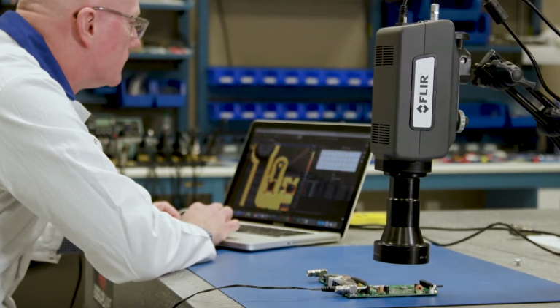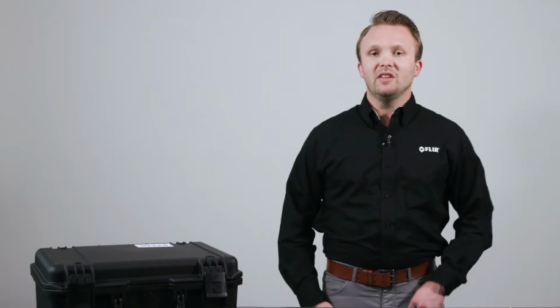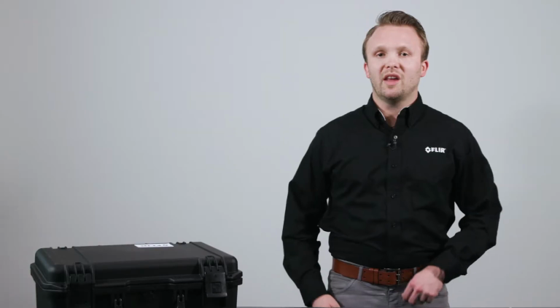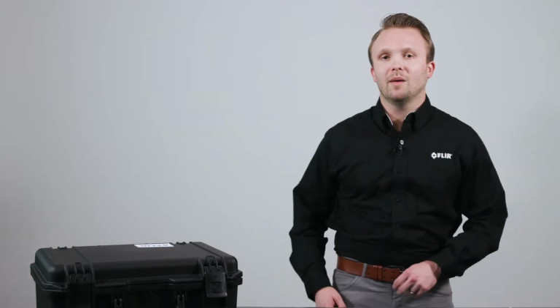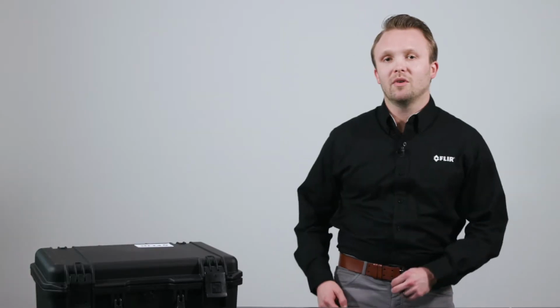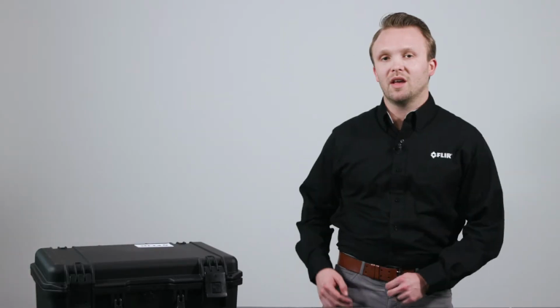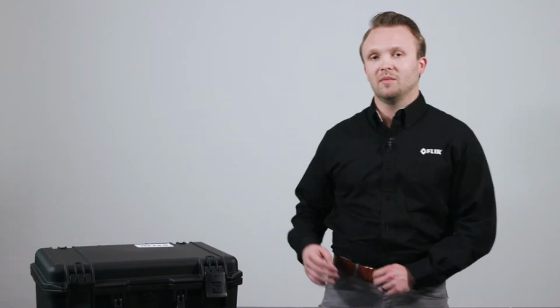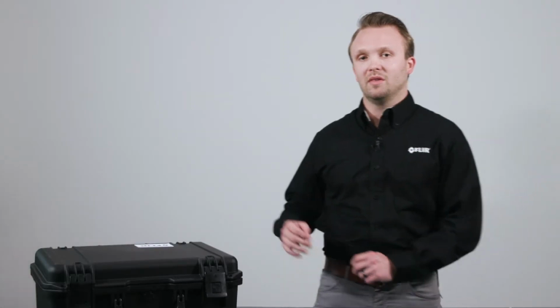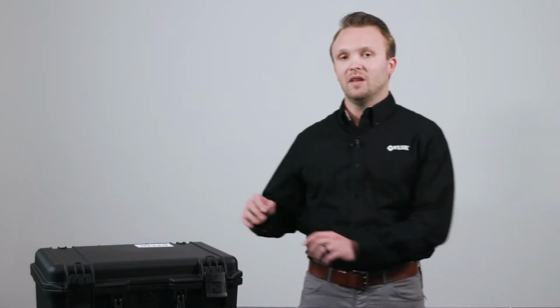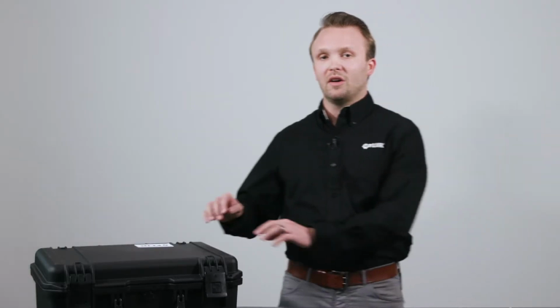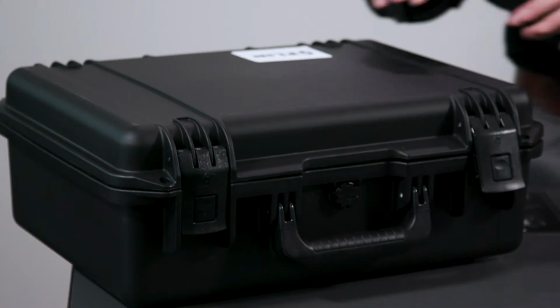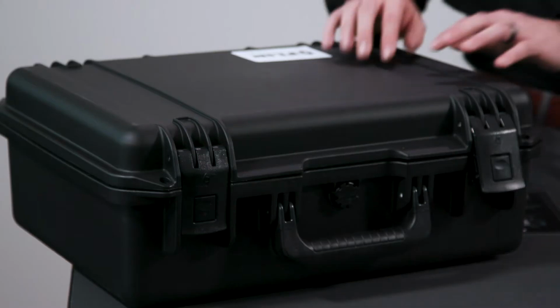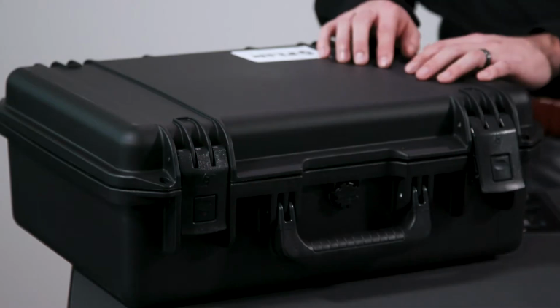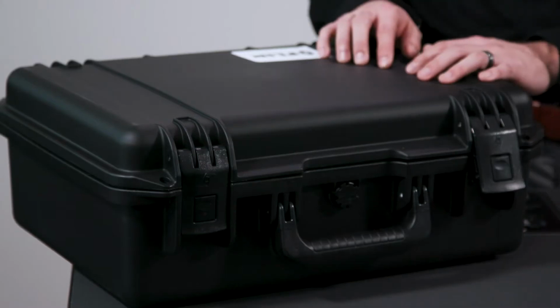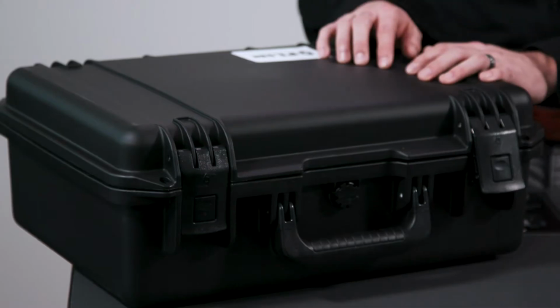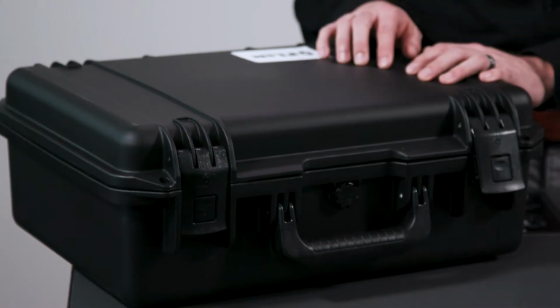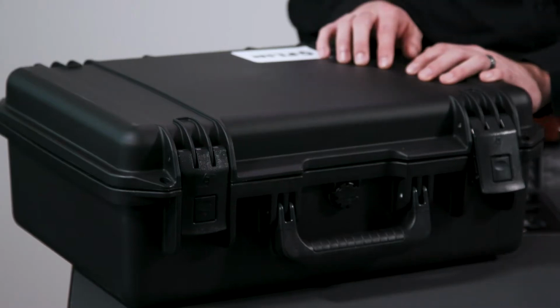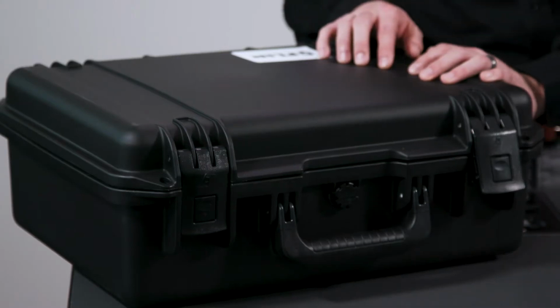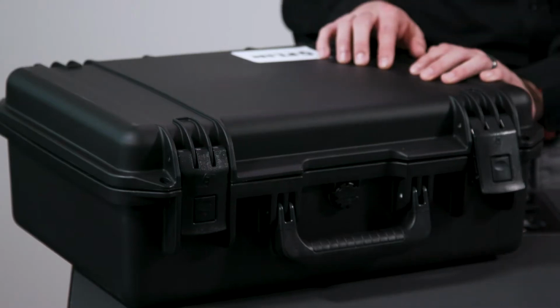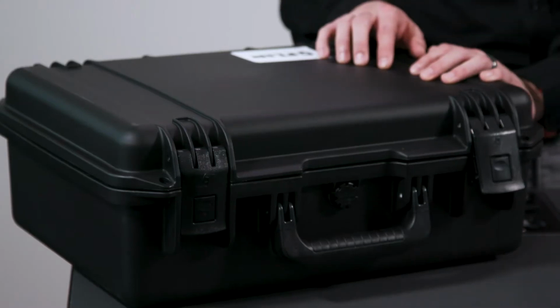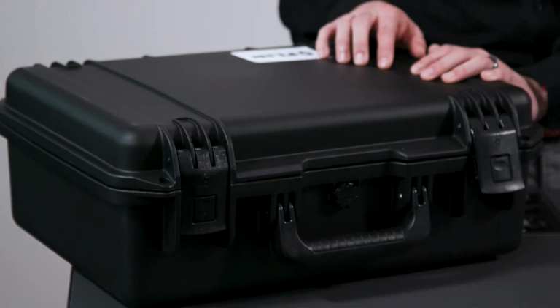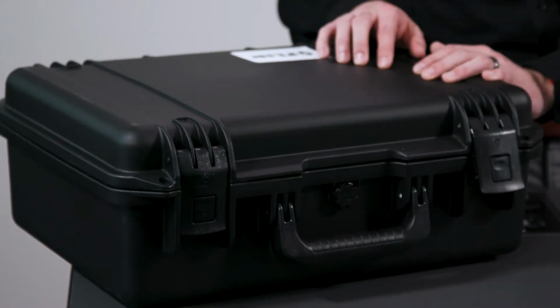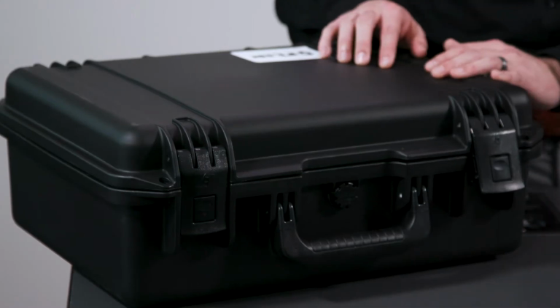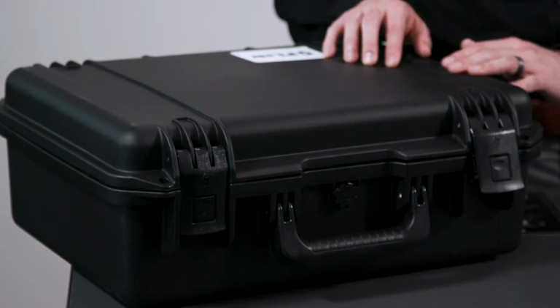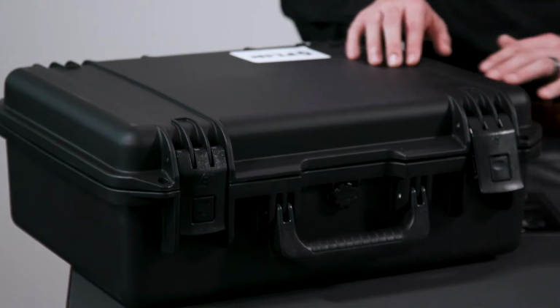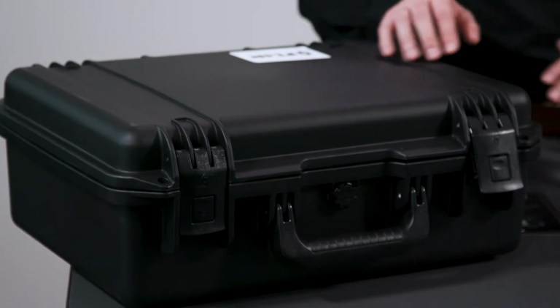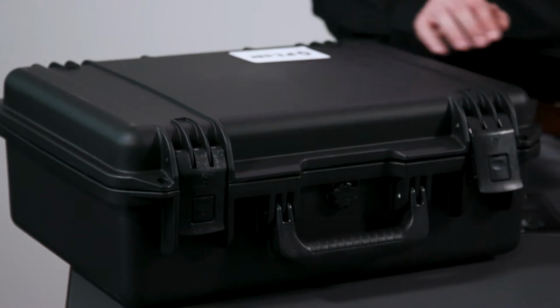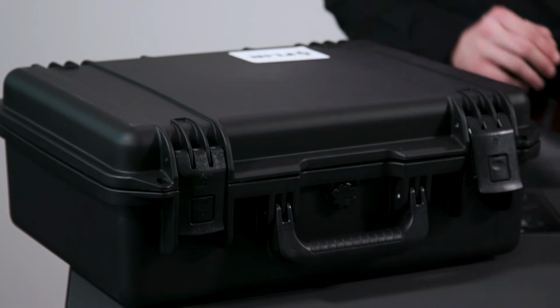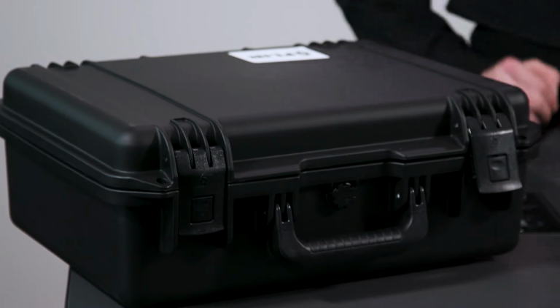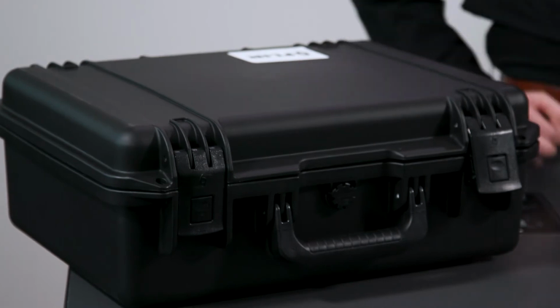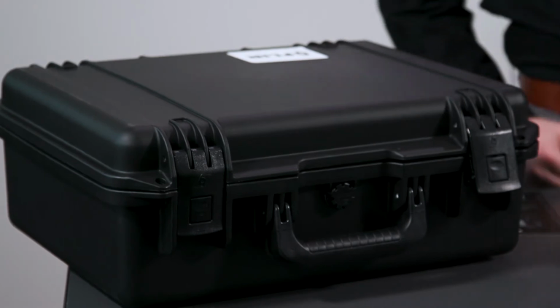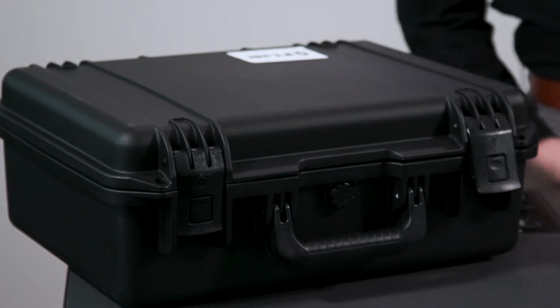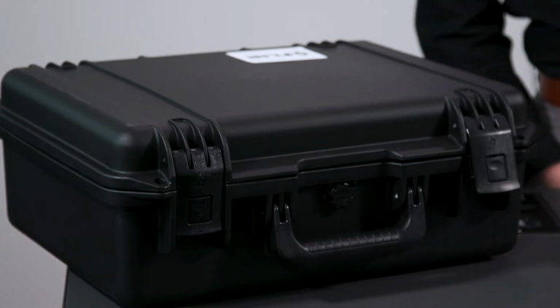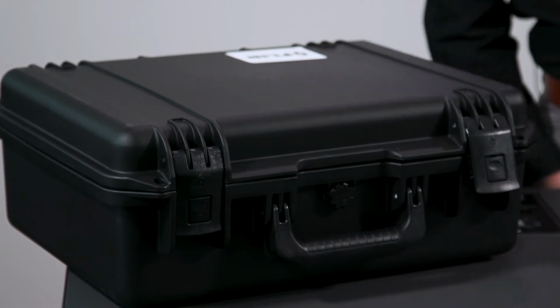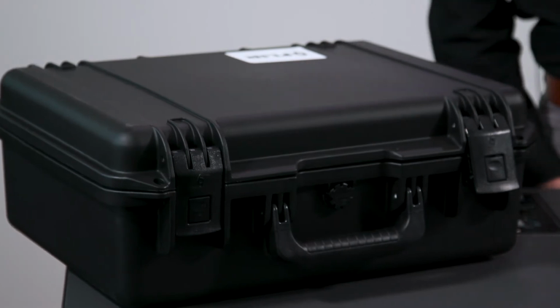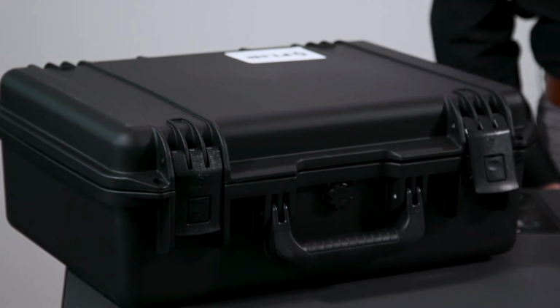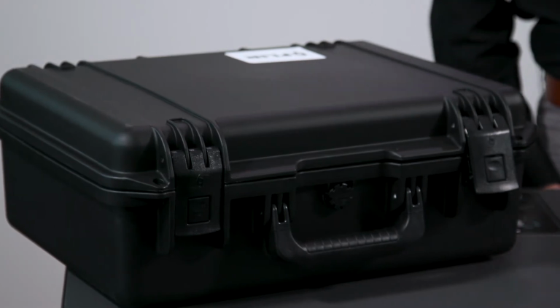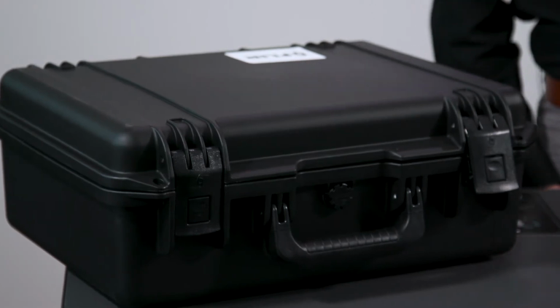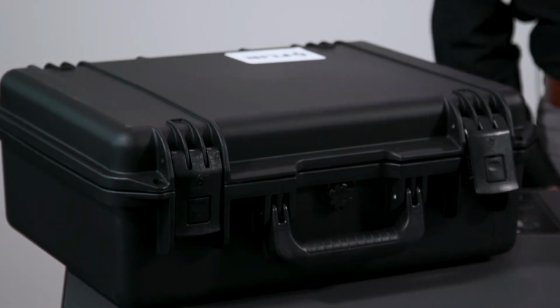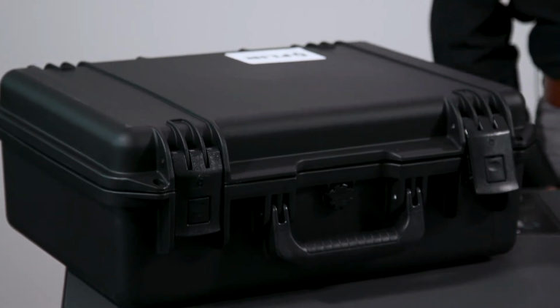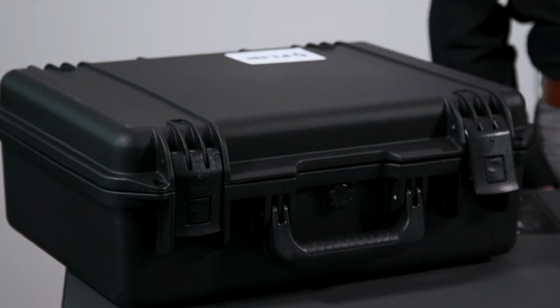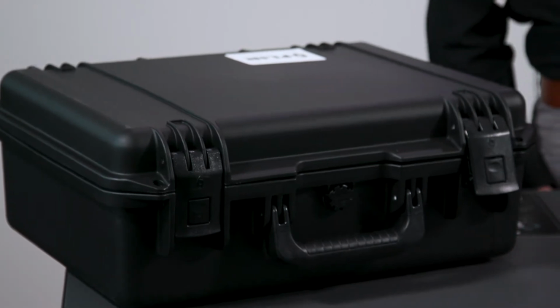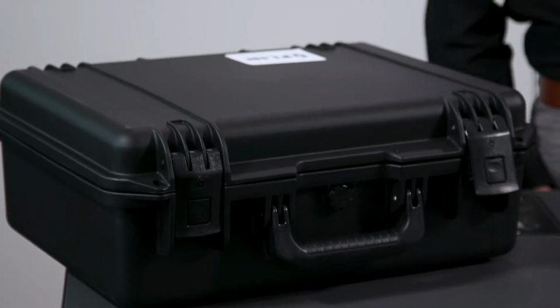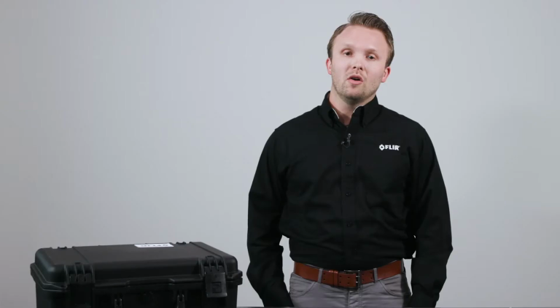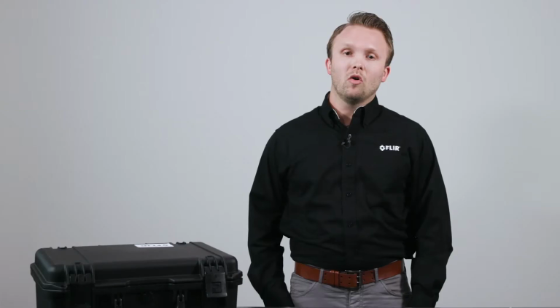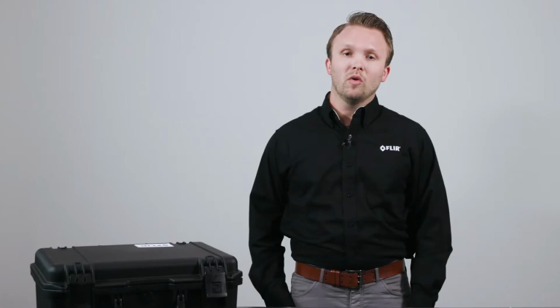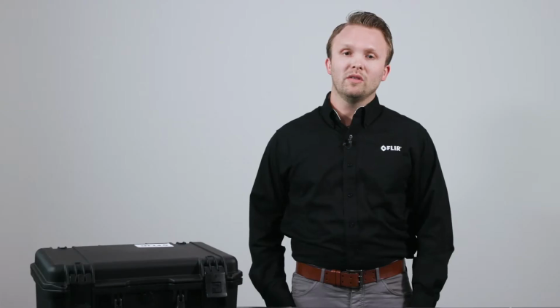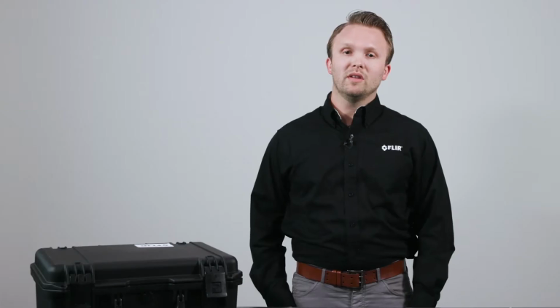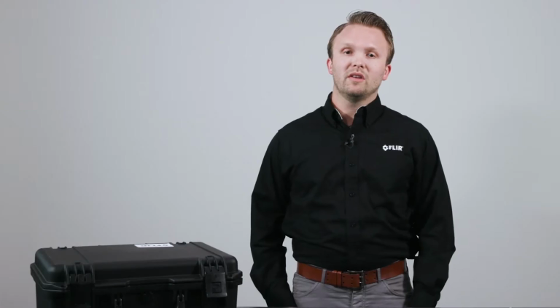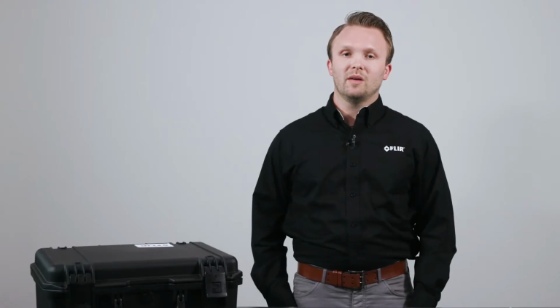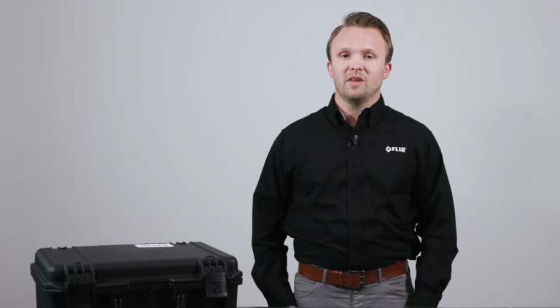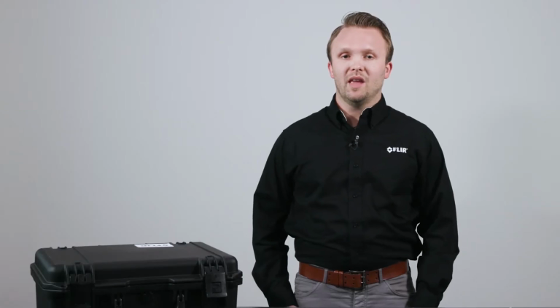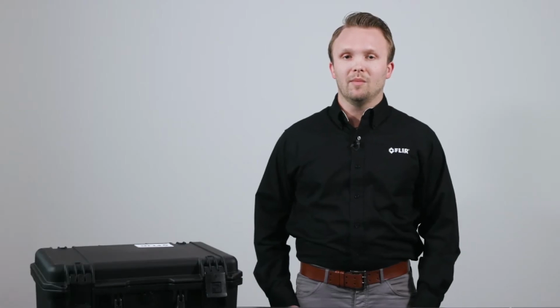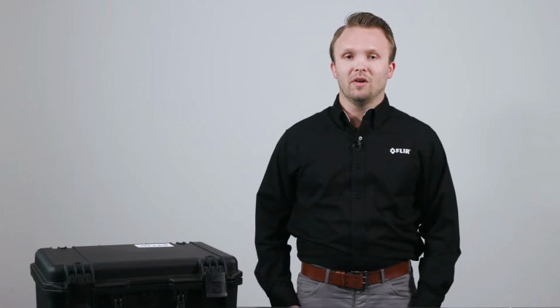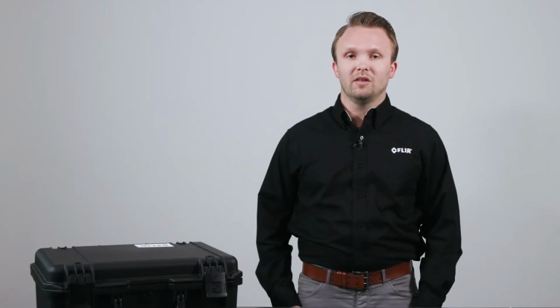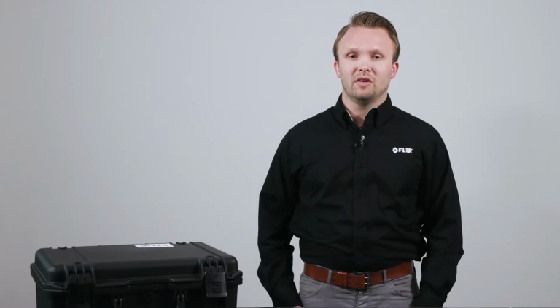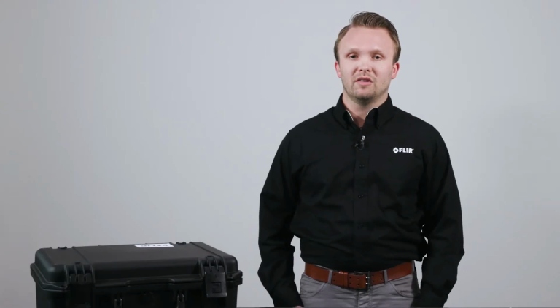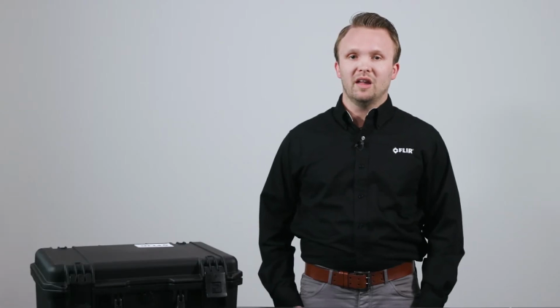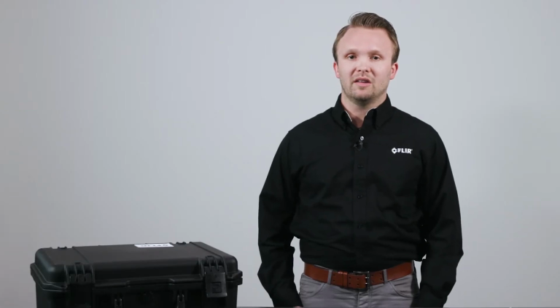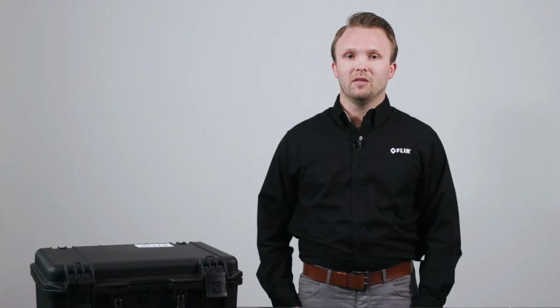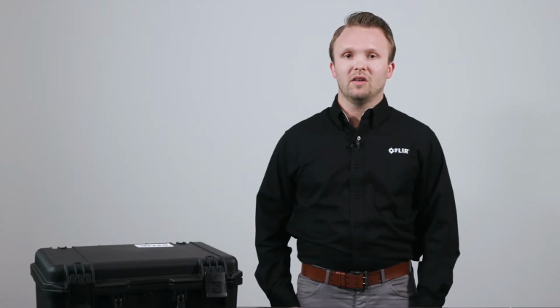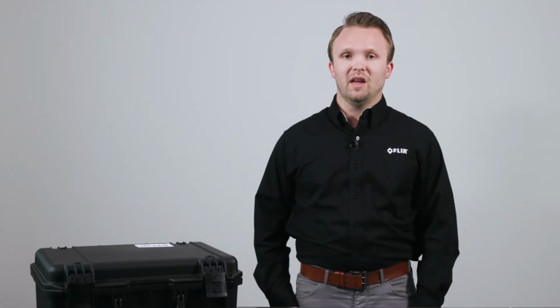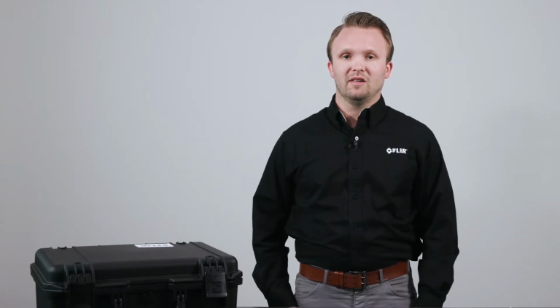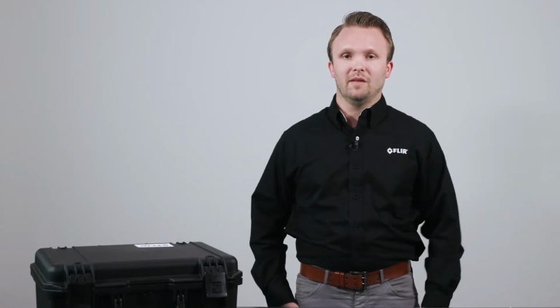Each camera comes in this hard-sided transport case to keep it safe and secure, whether in the lab or when you need to ship the camera to your testing location.